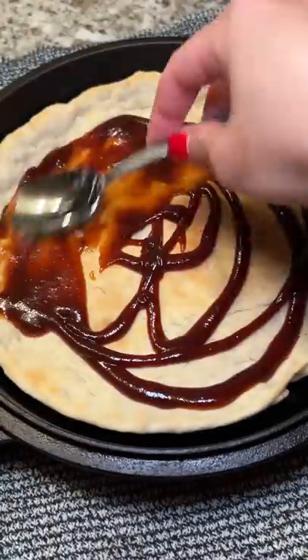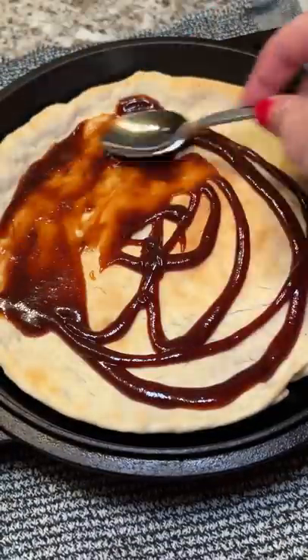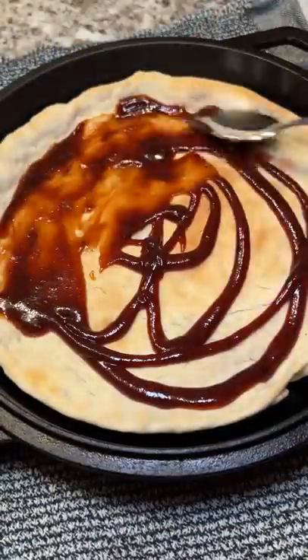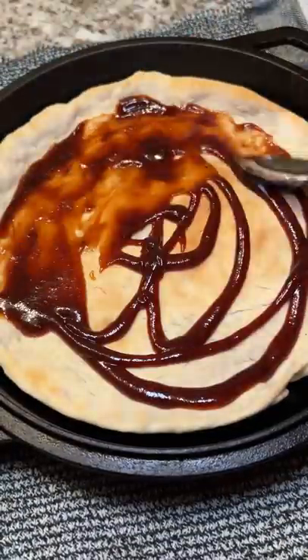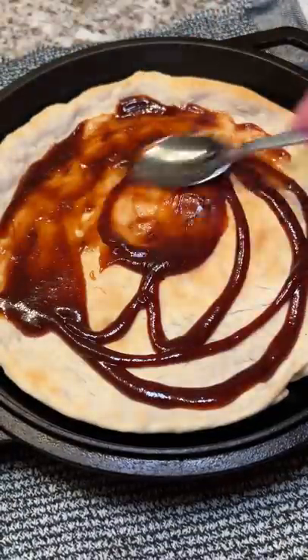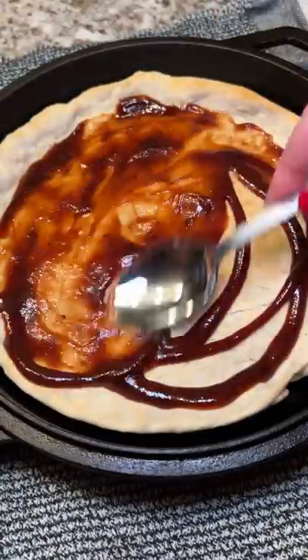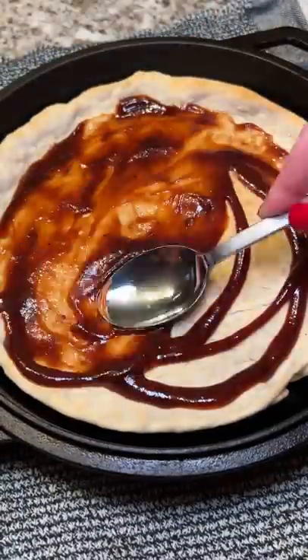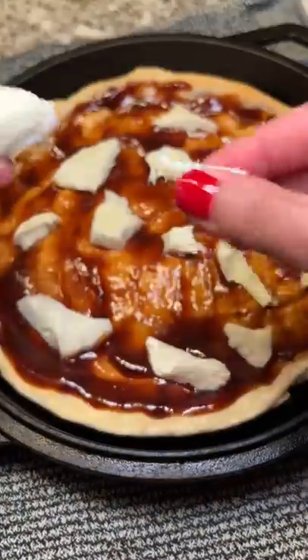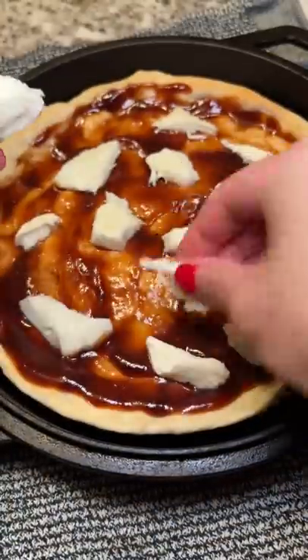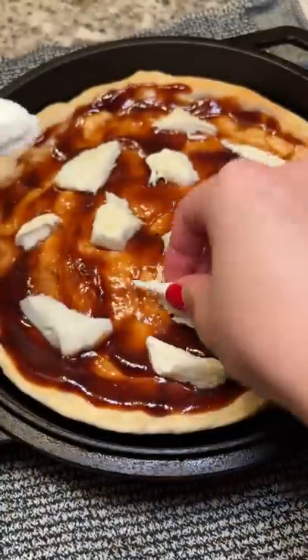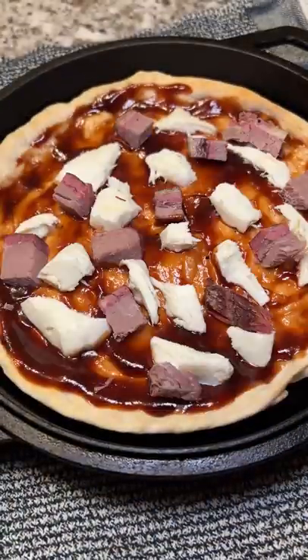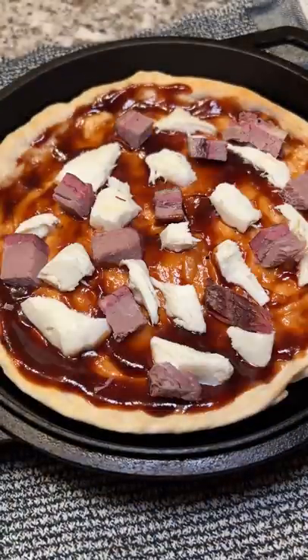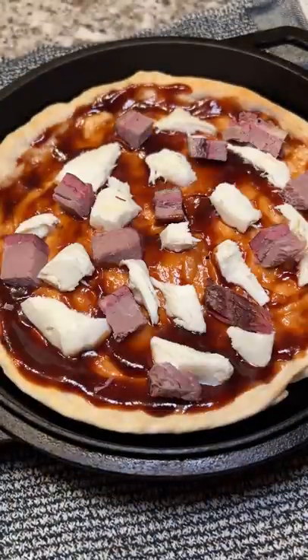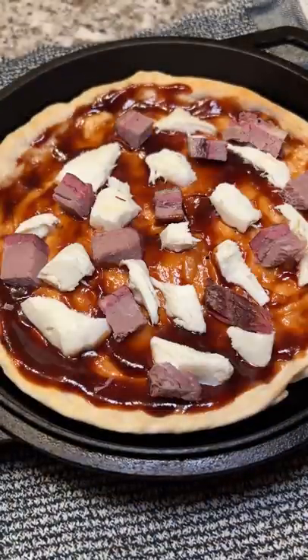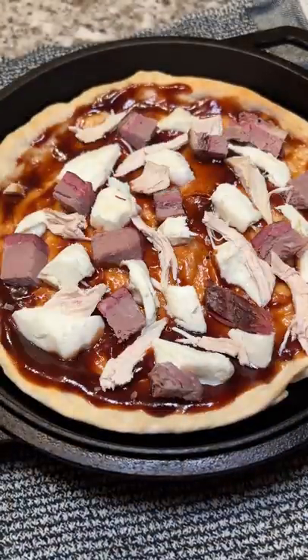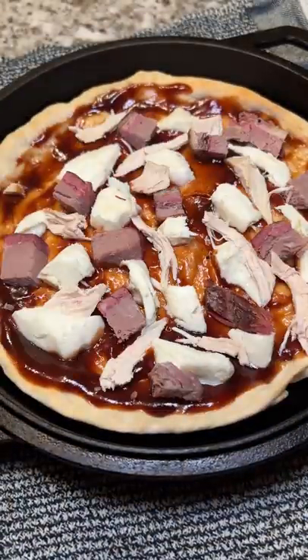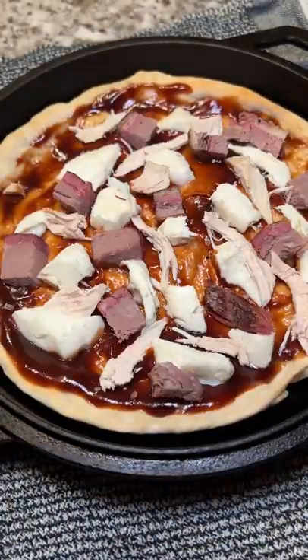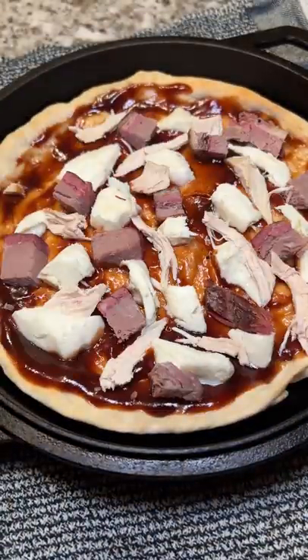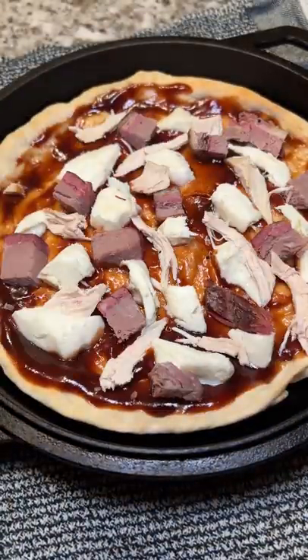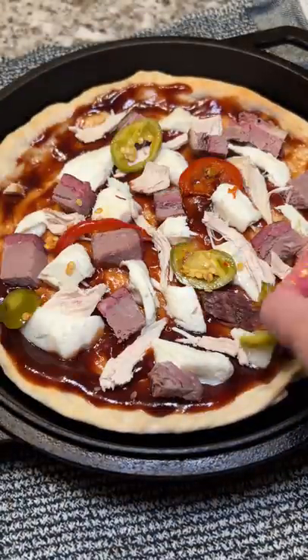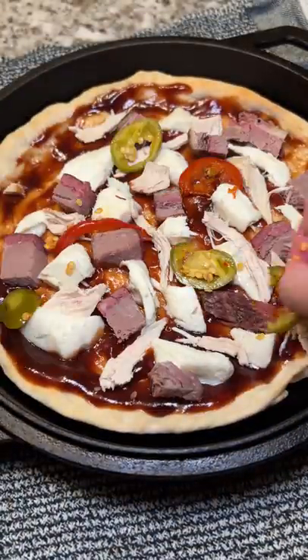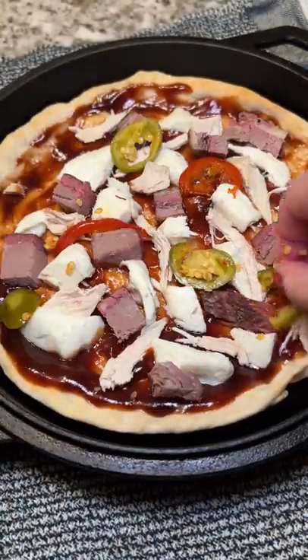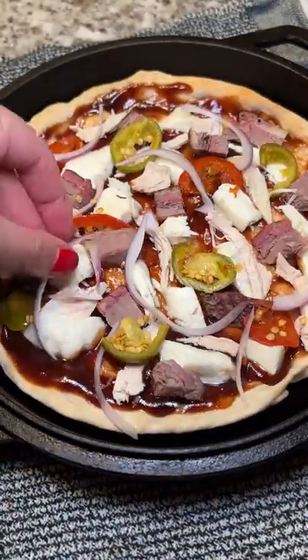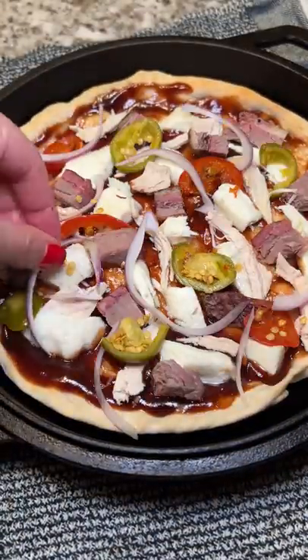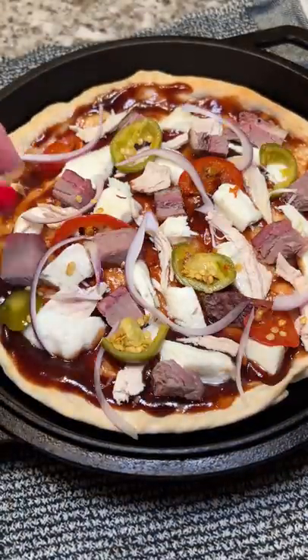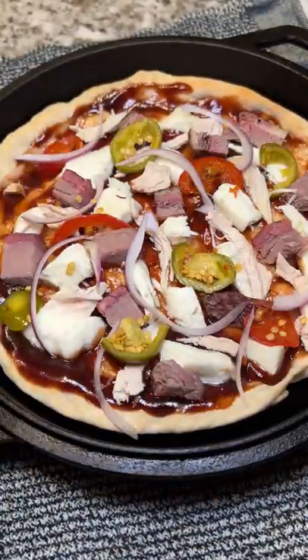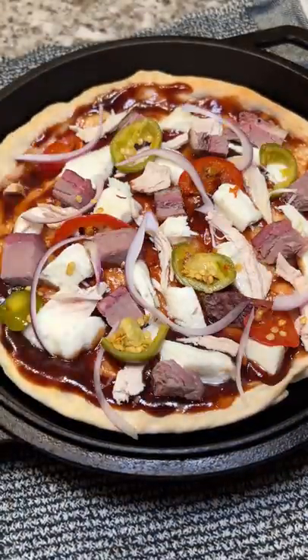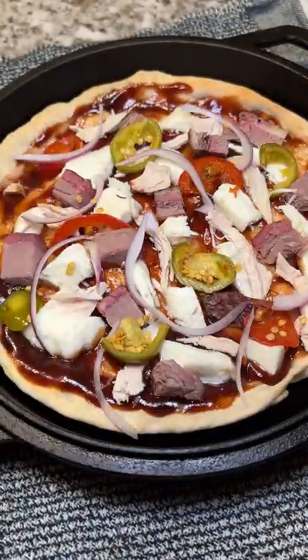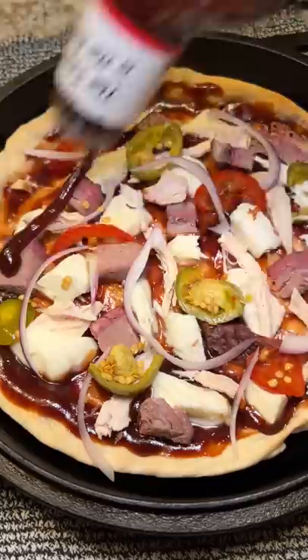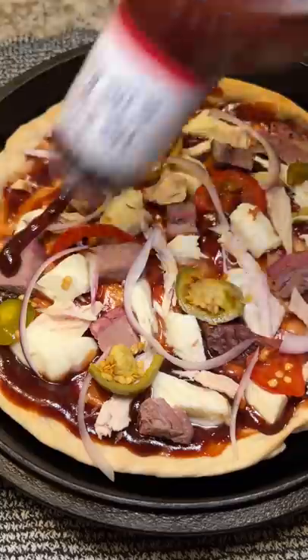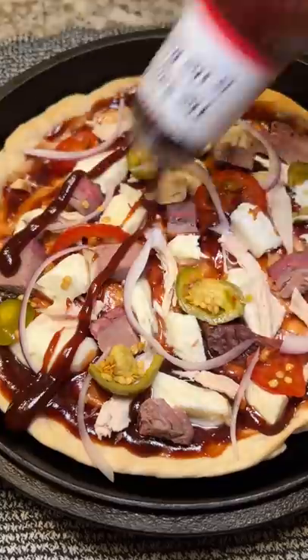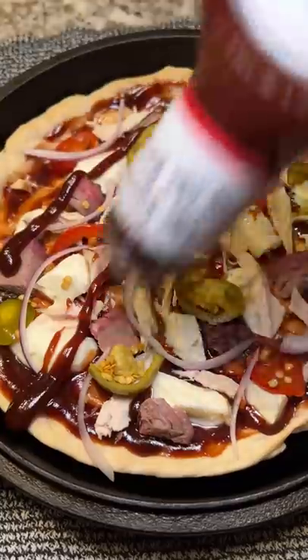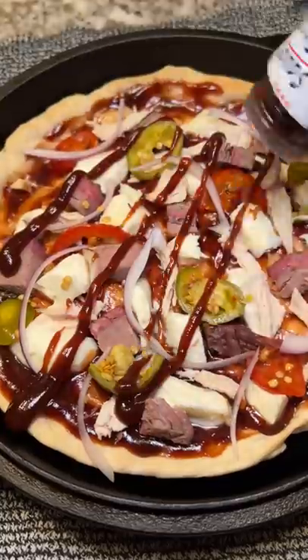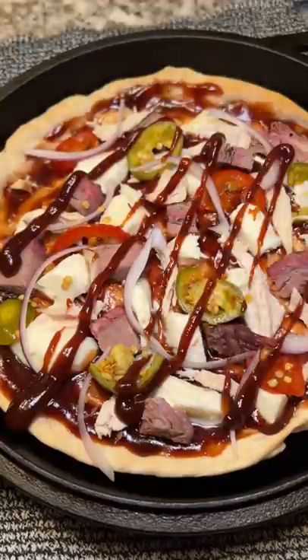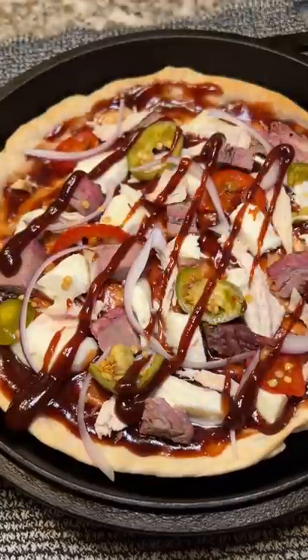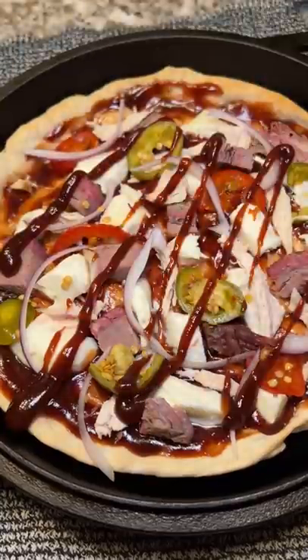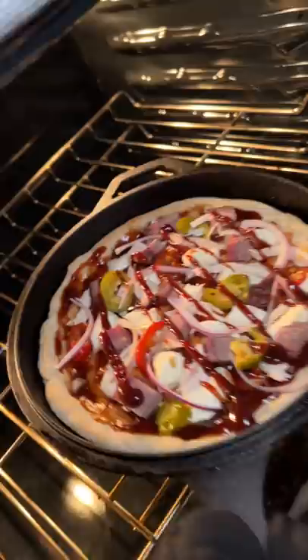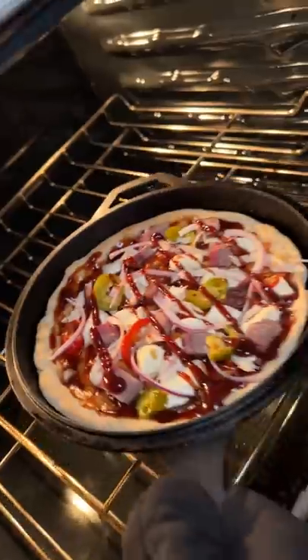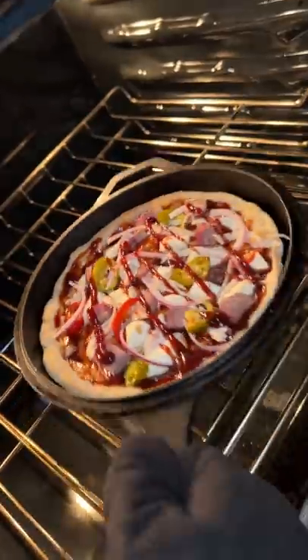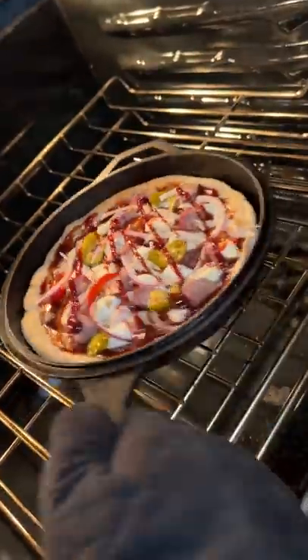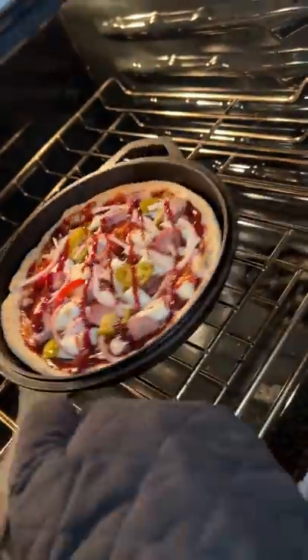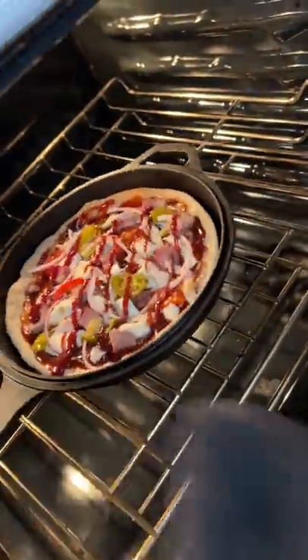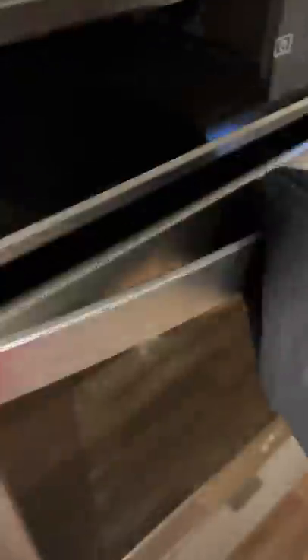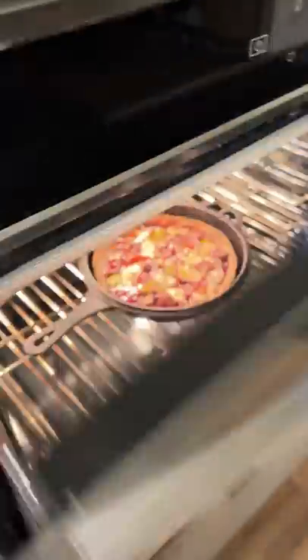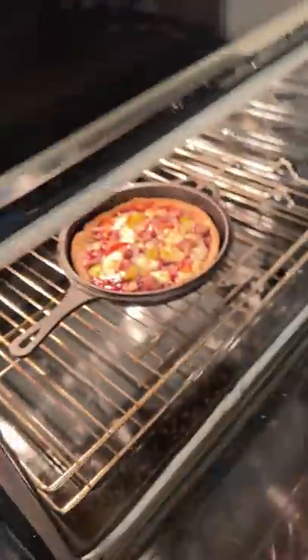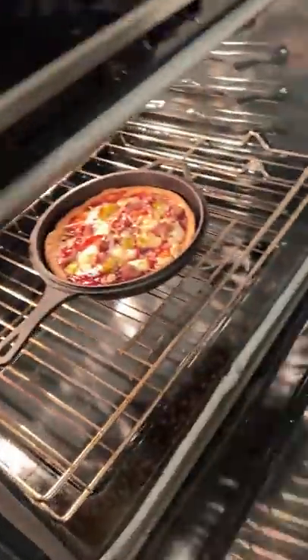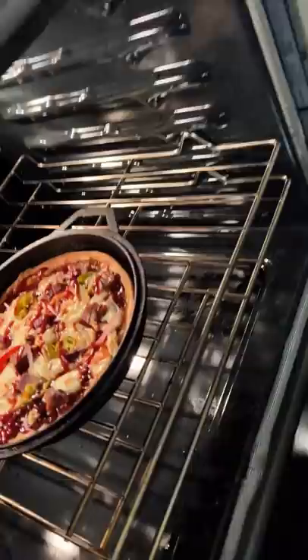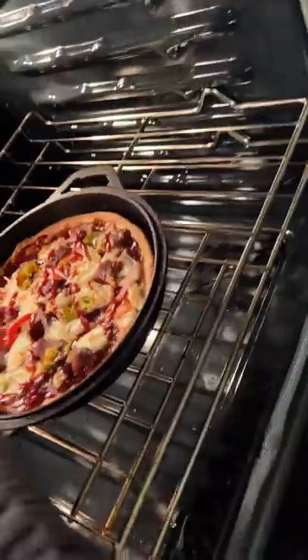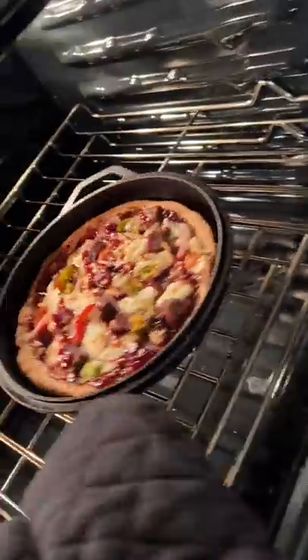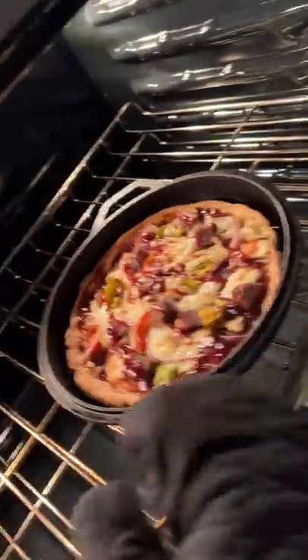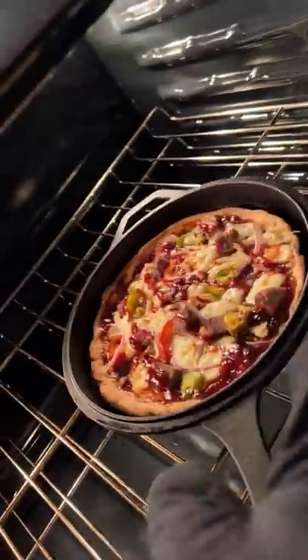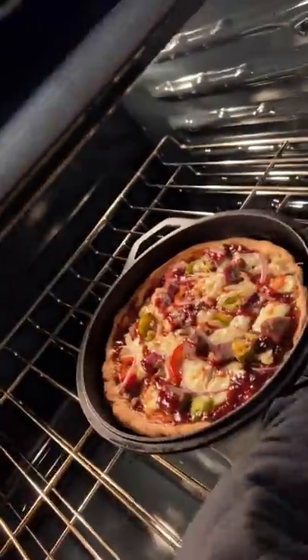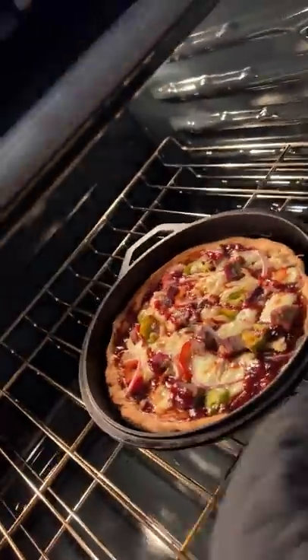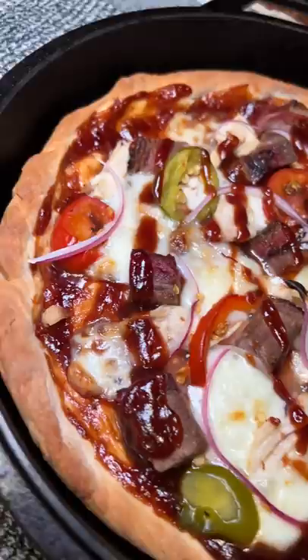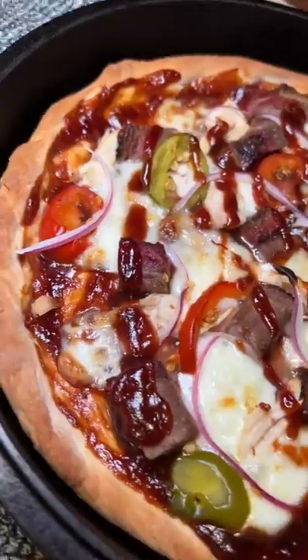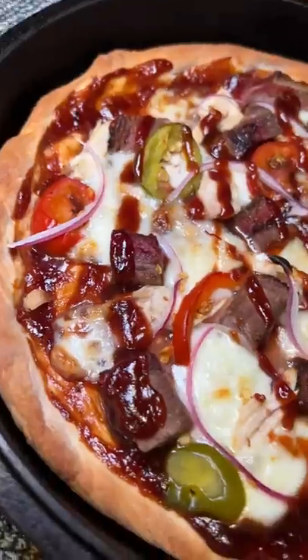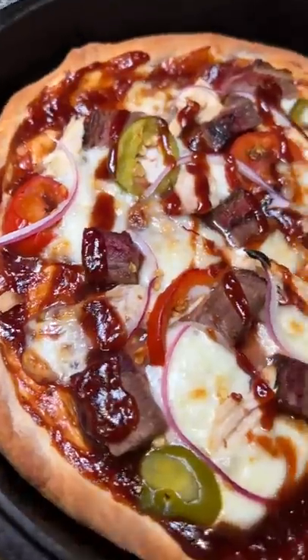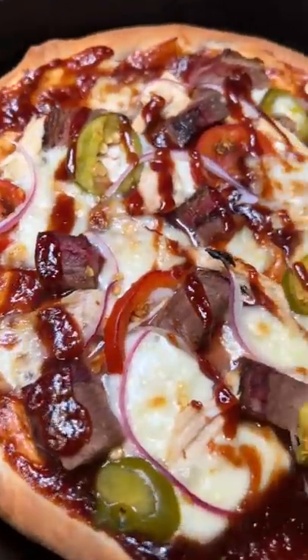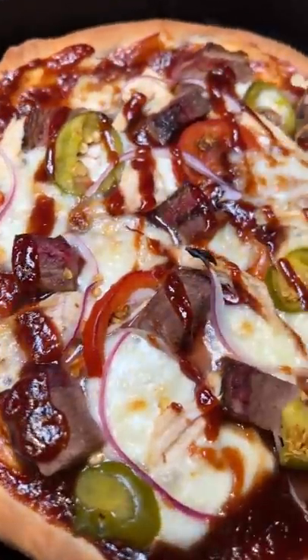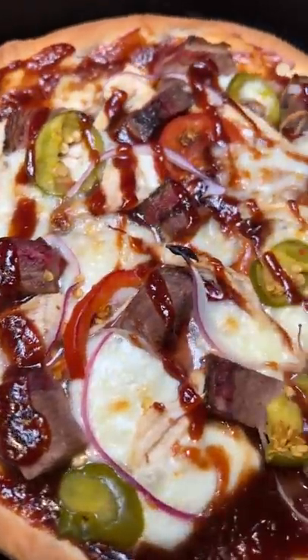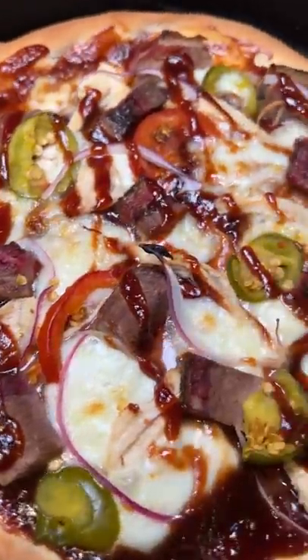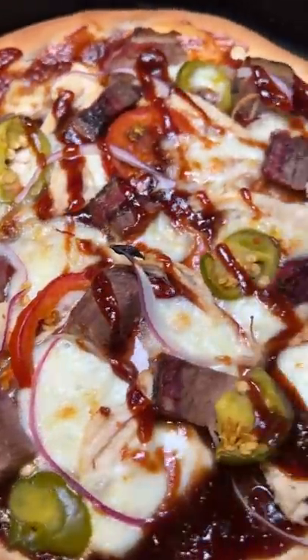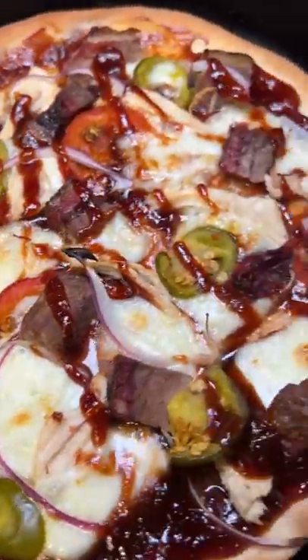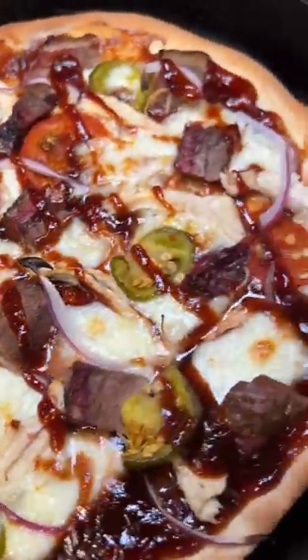Mozzarella, smoked brisket, chicken, cherry peppers, red onion, and more barbecue sauce. Into the oven for 10 minutes and boom — so much better.